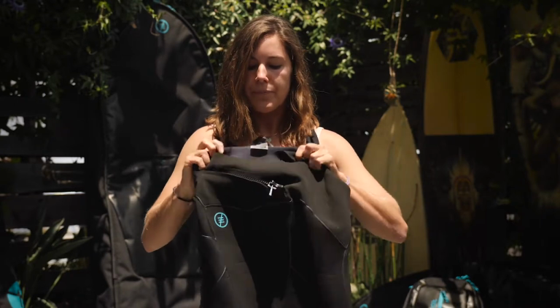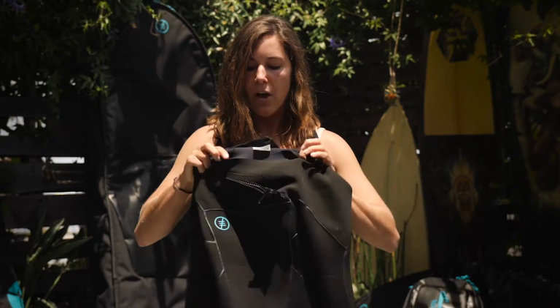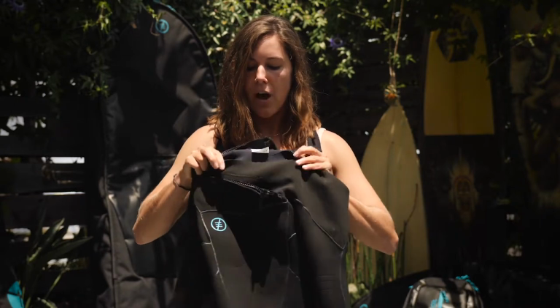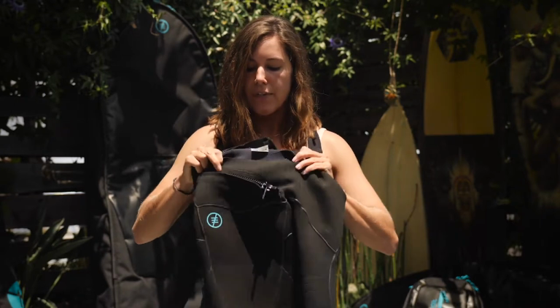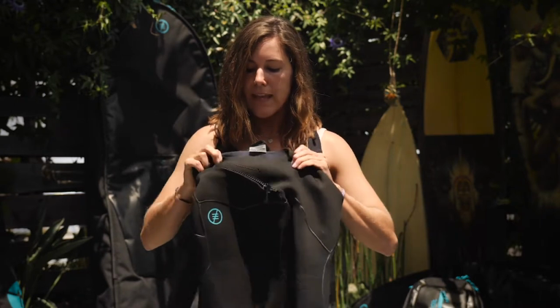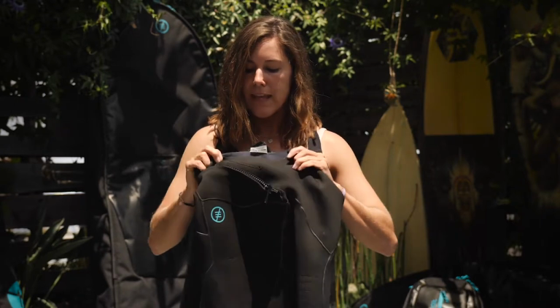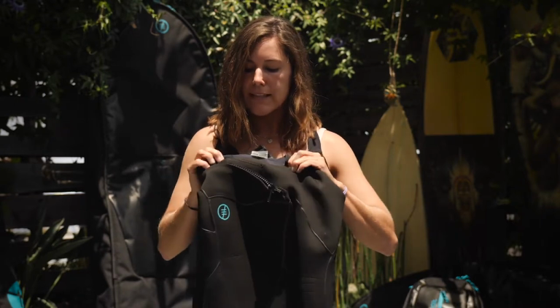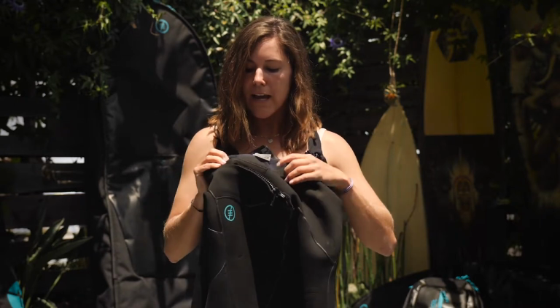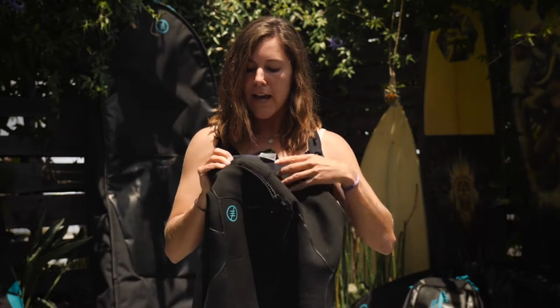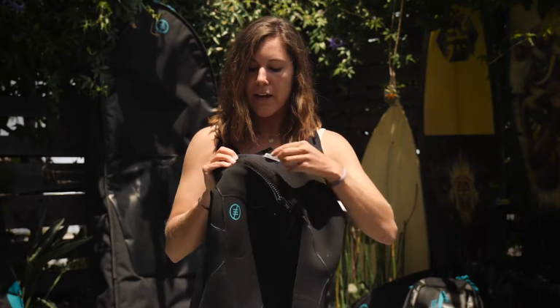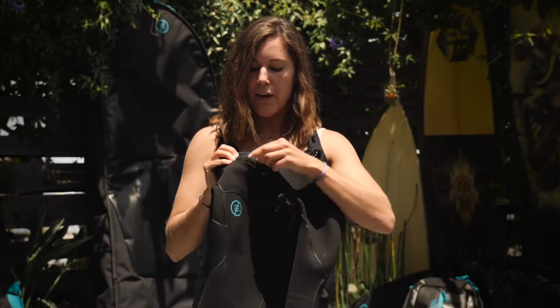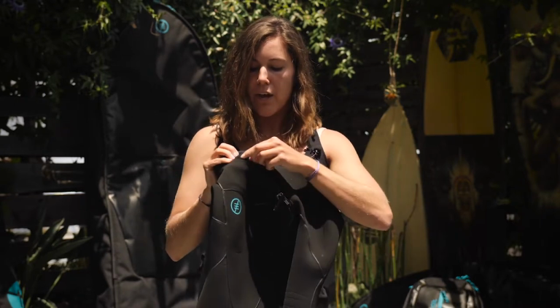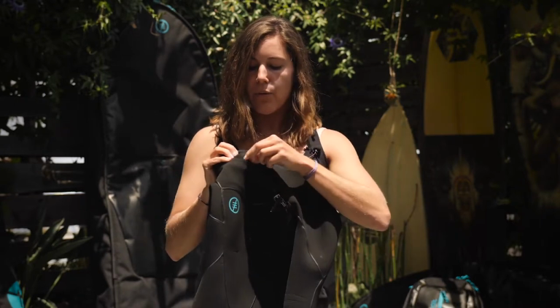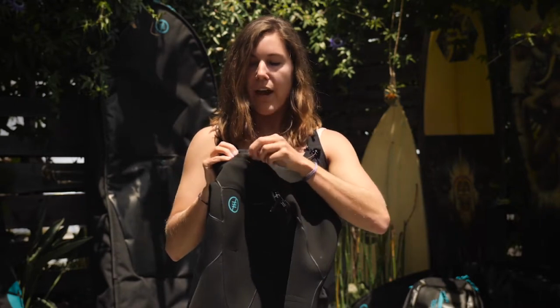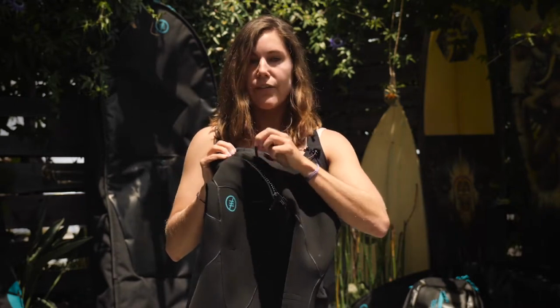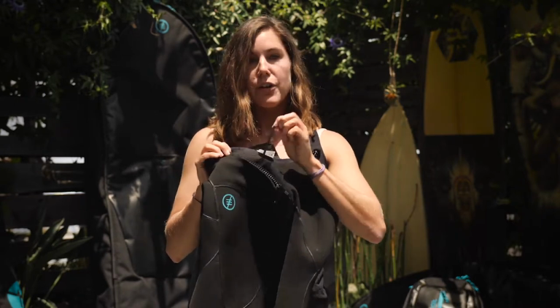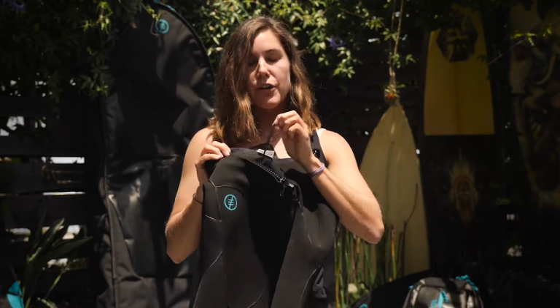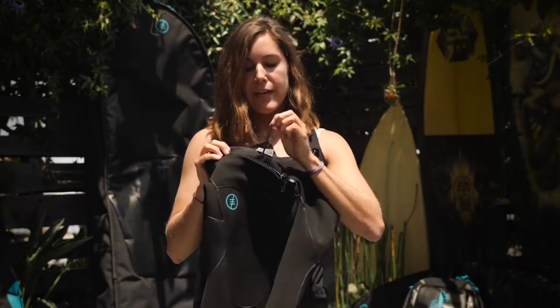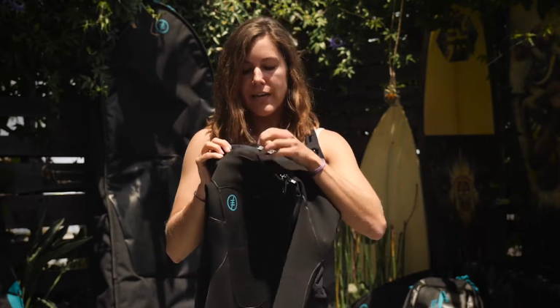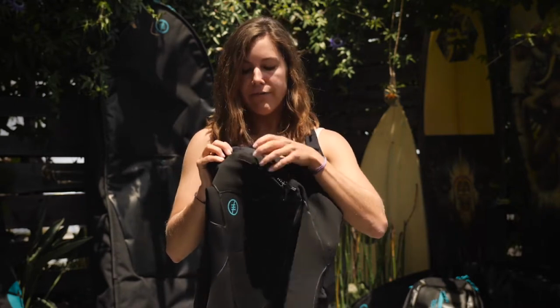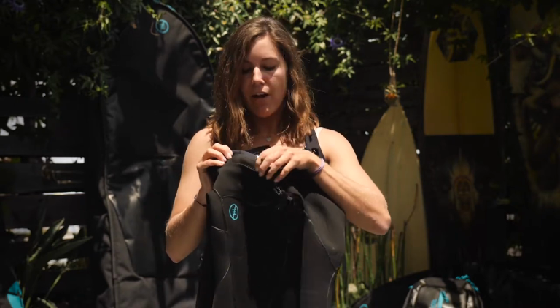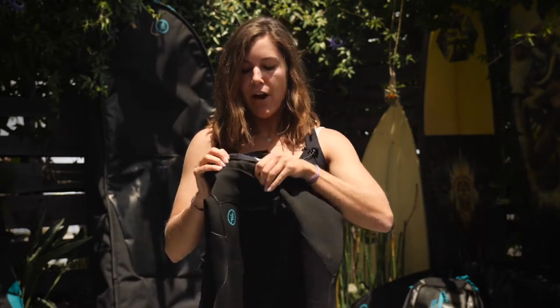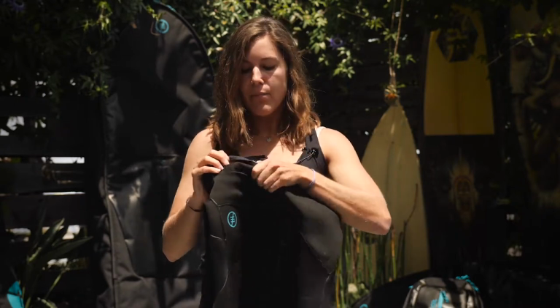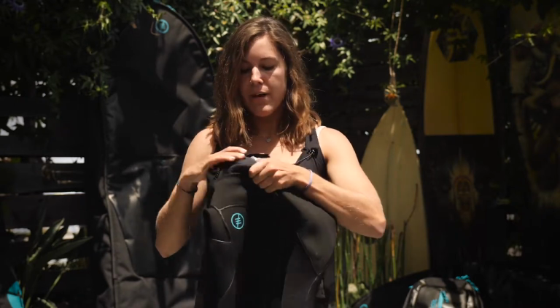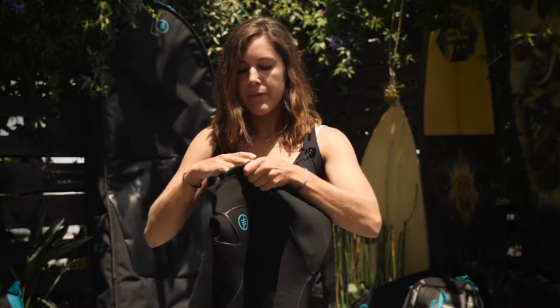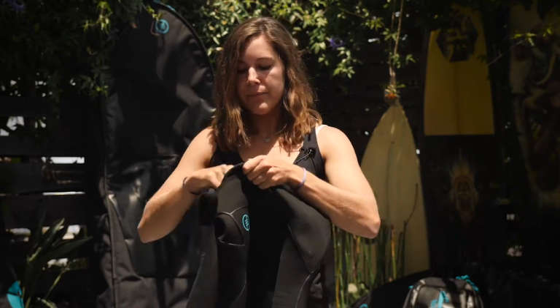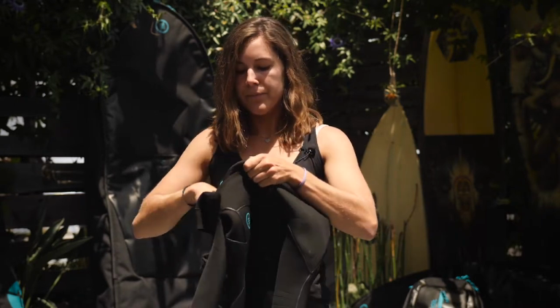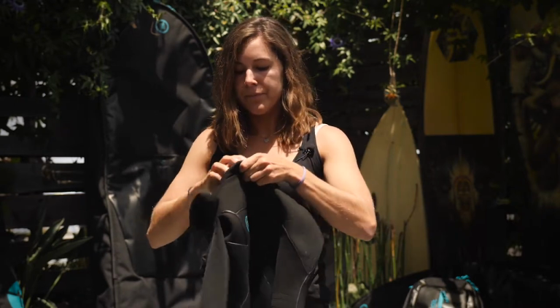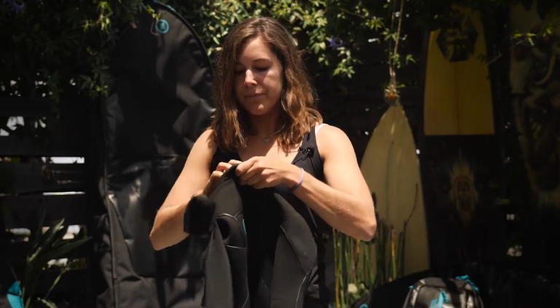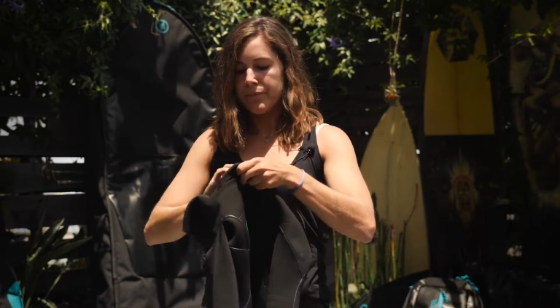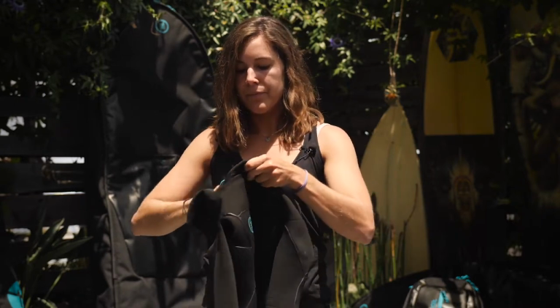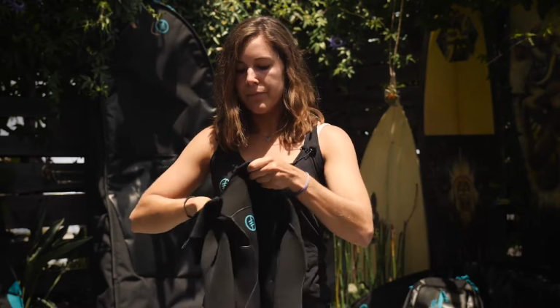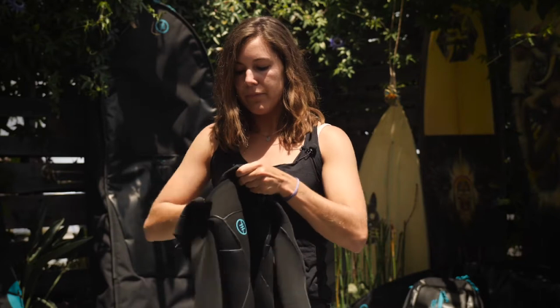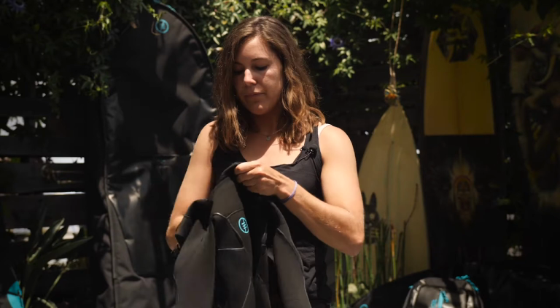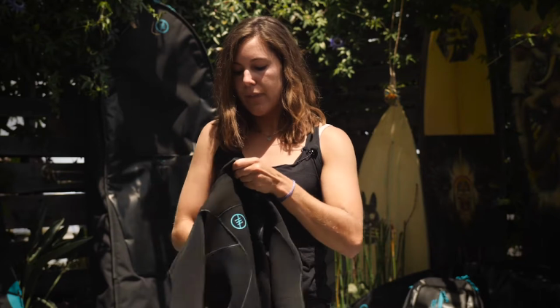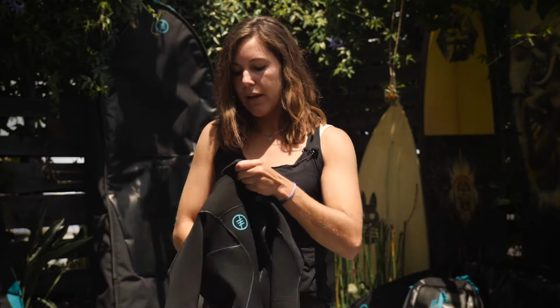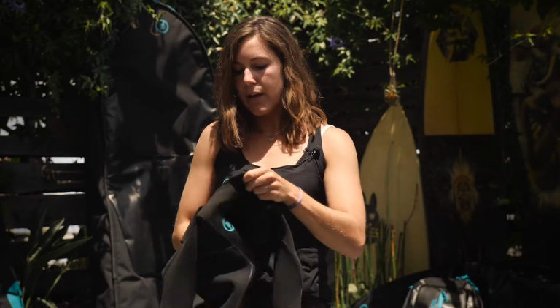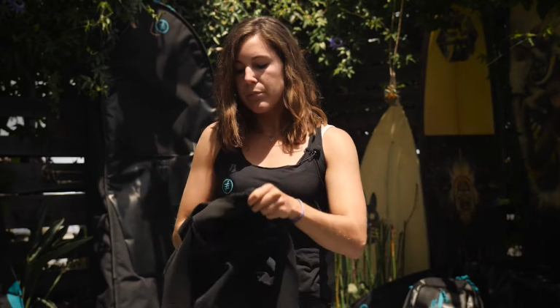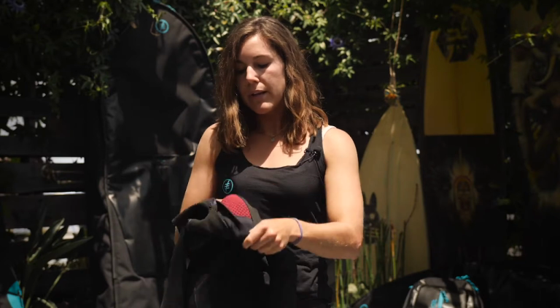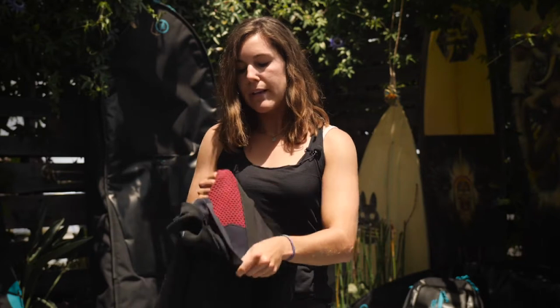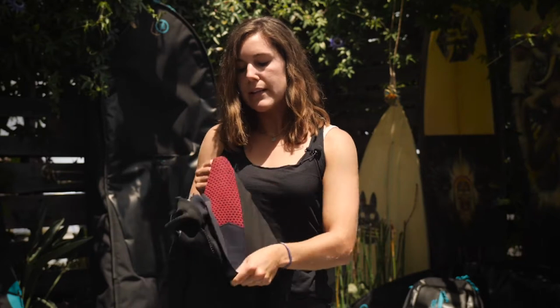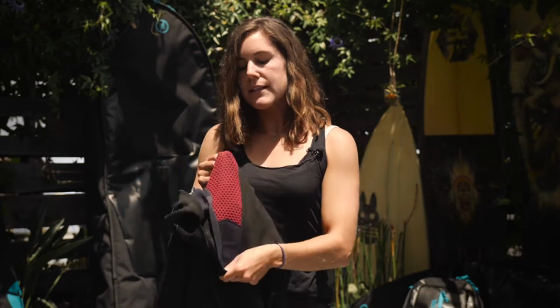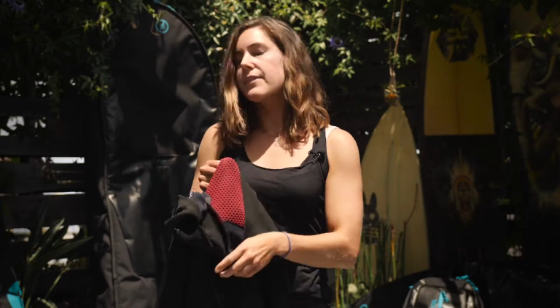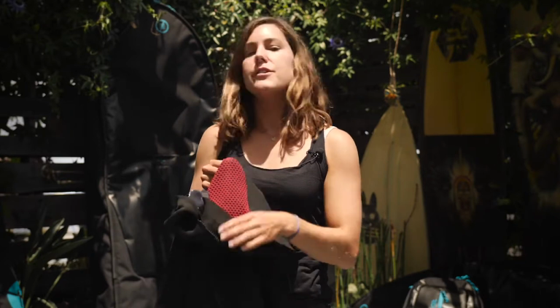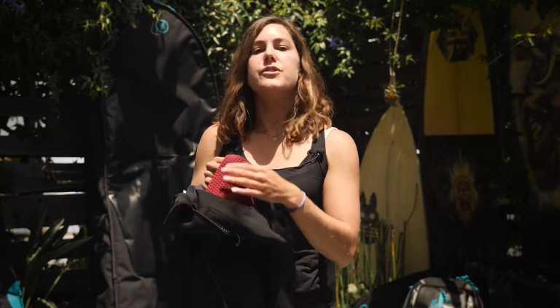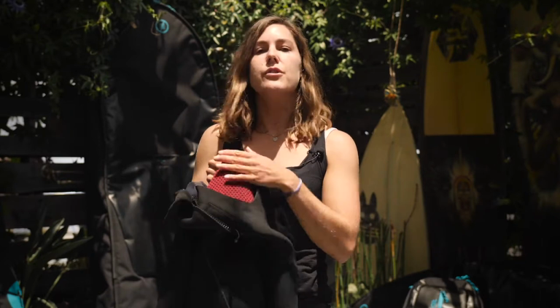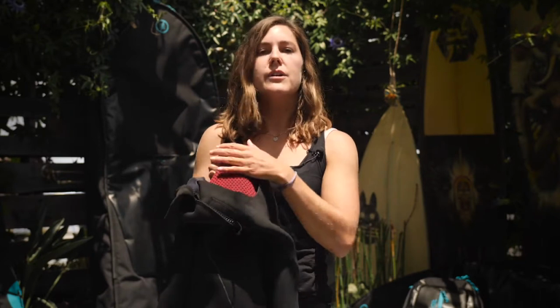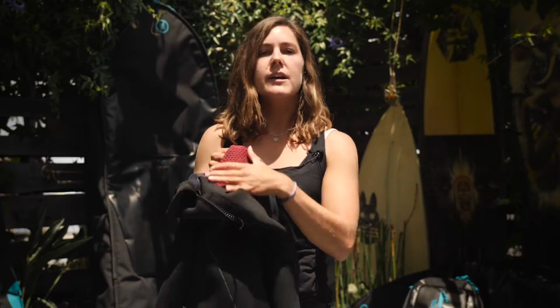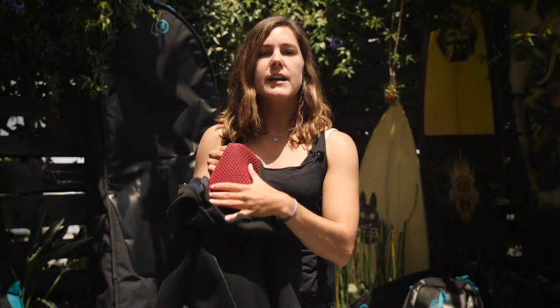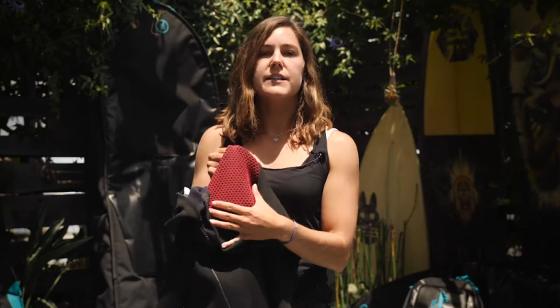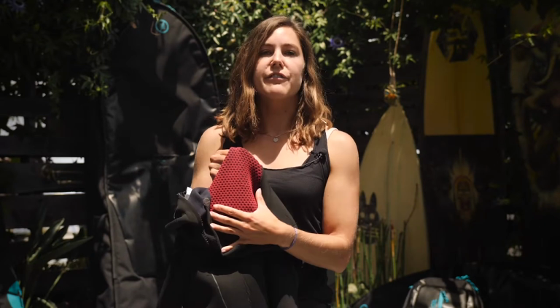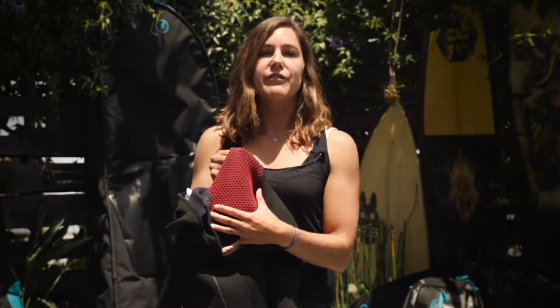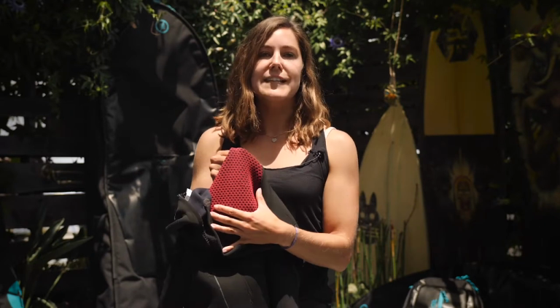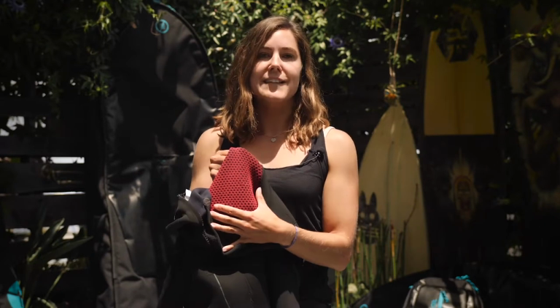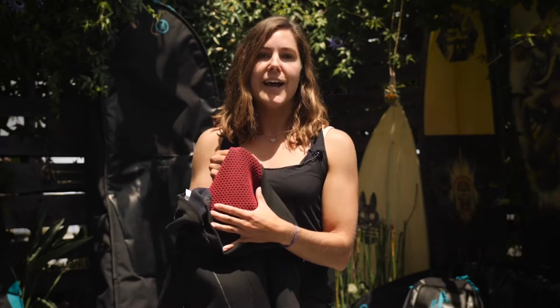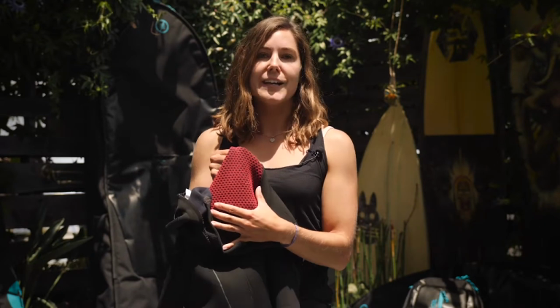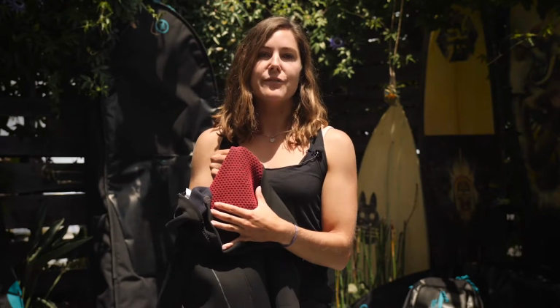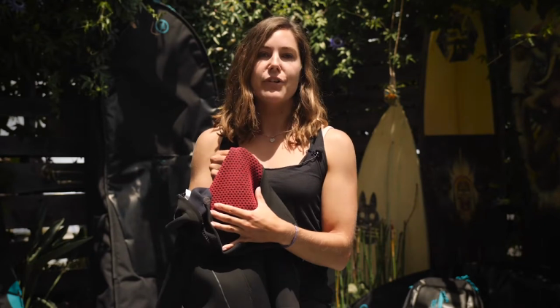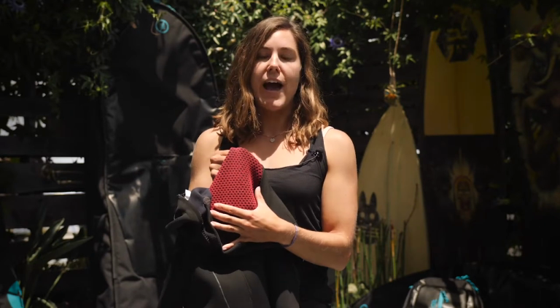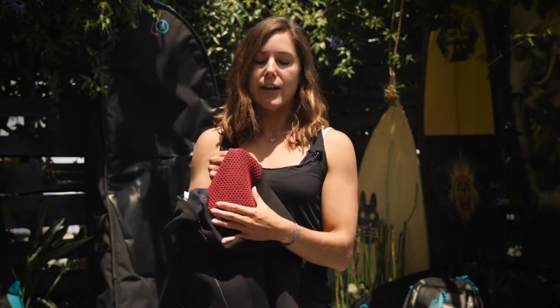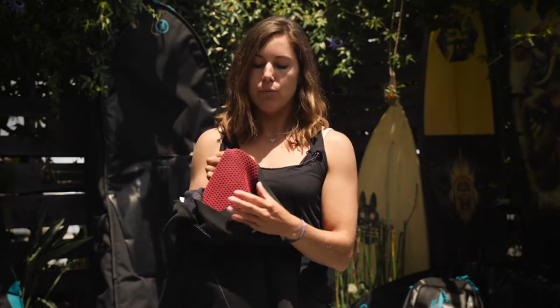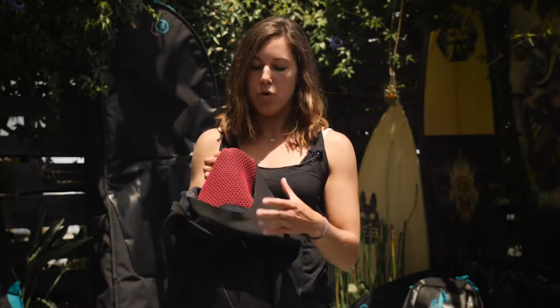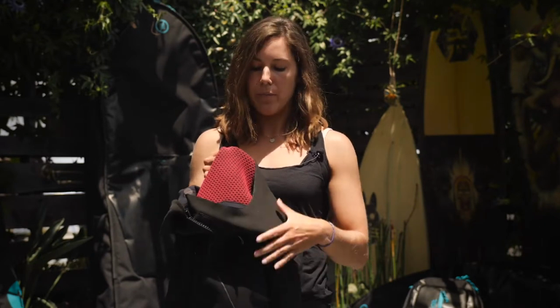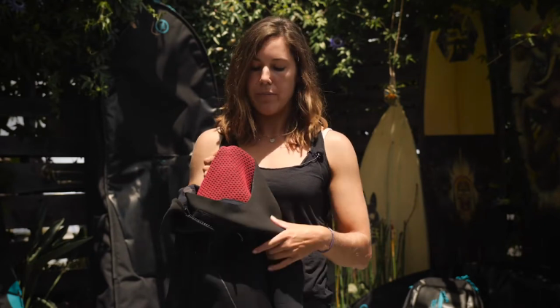On the inside we have a little key fob and completely inside the suit is a fleece lining for added warmth.